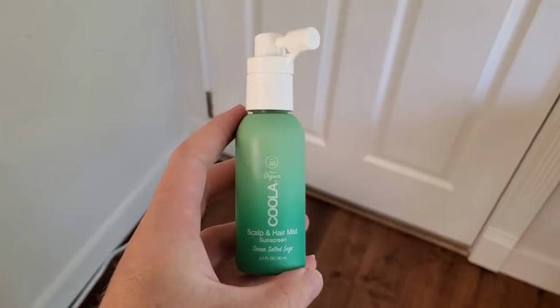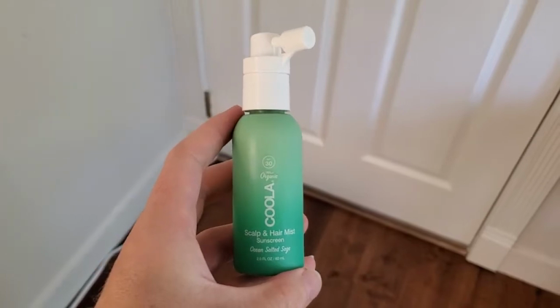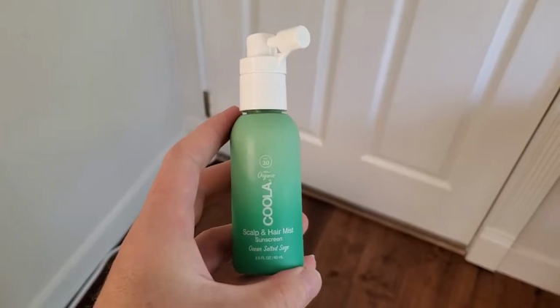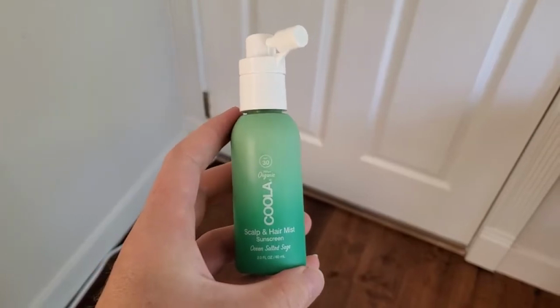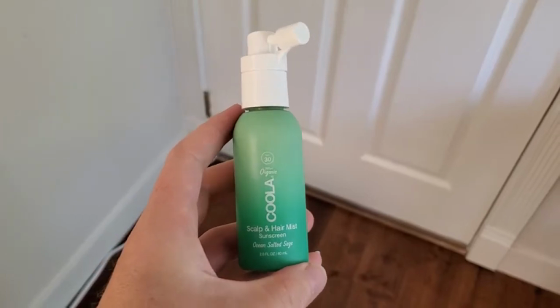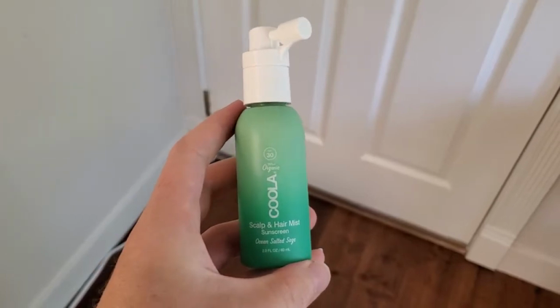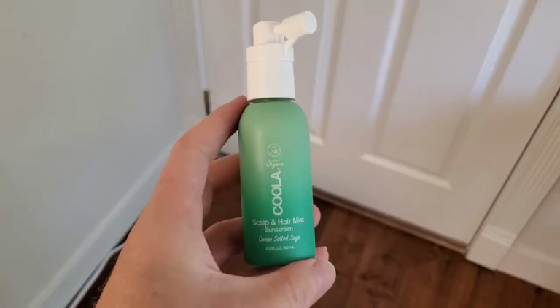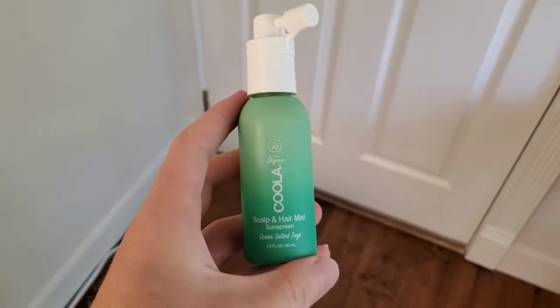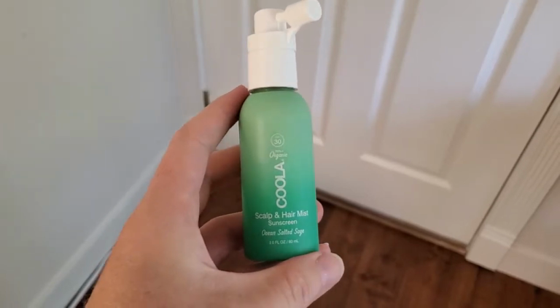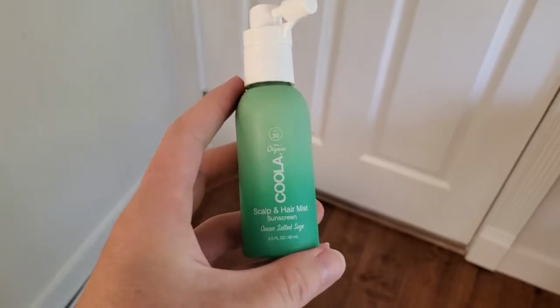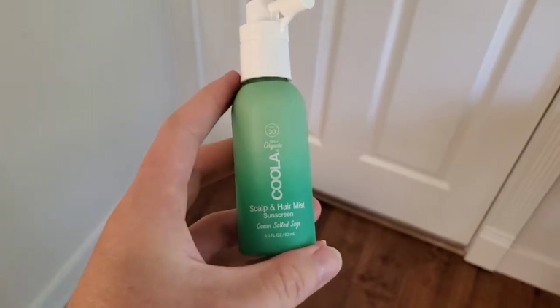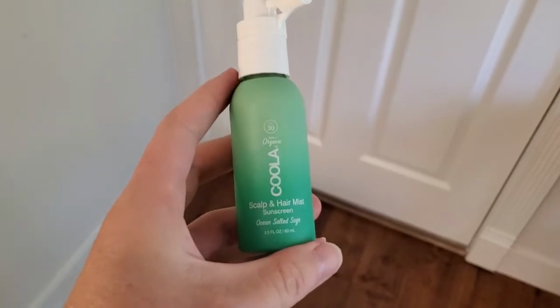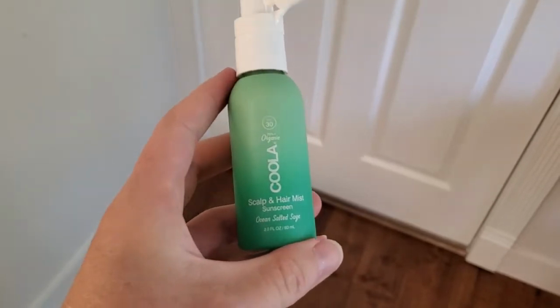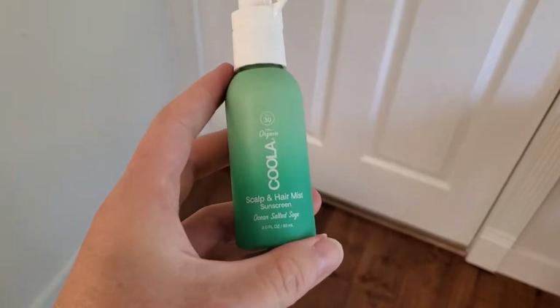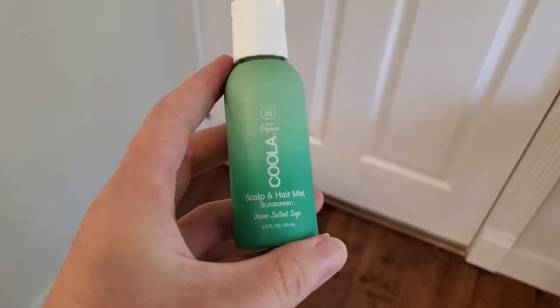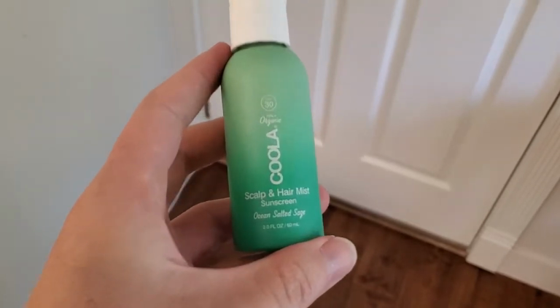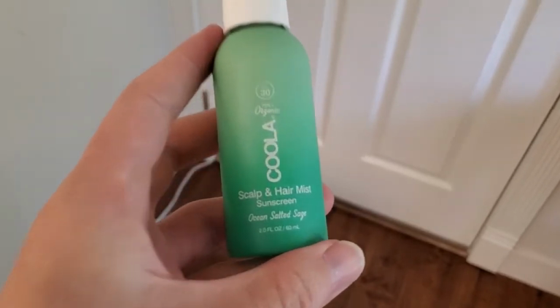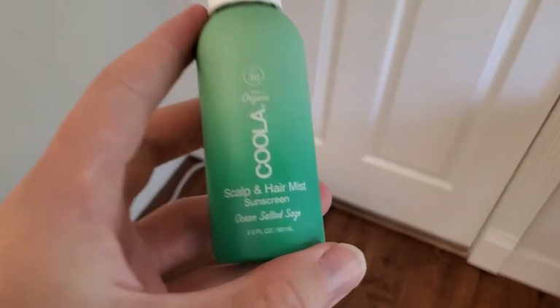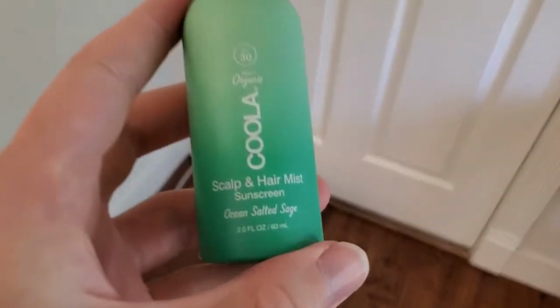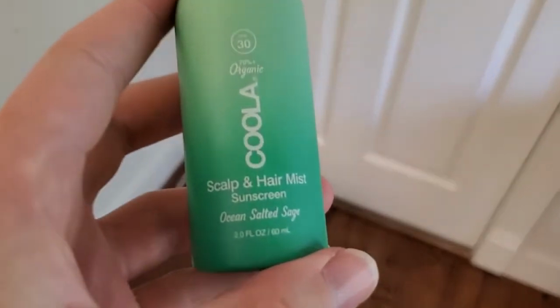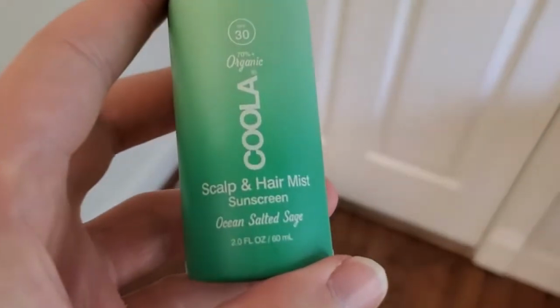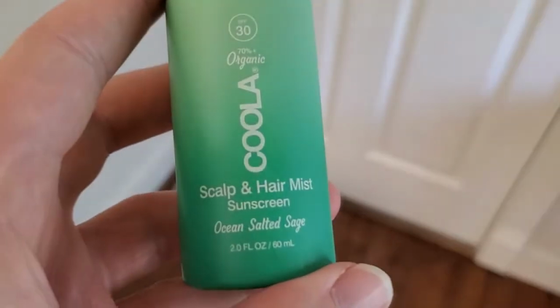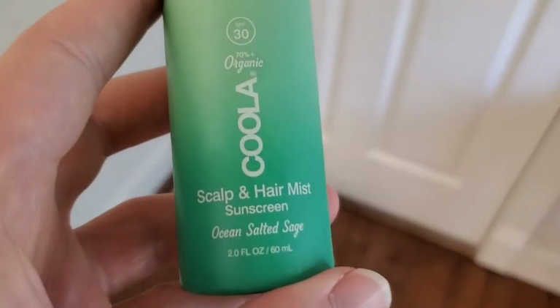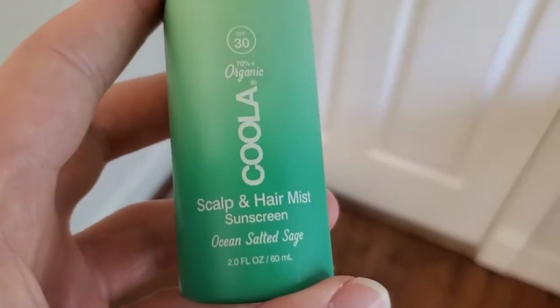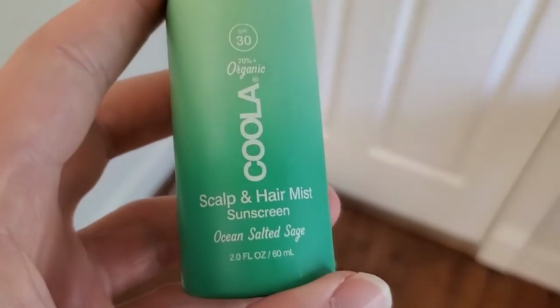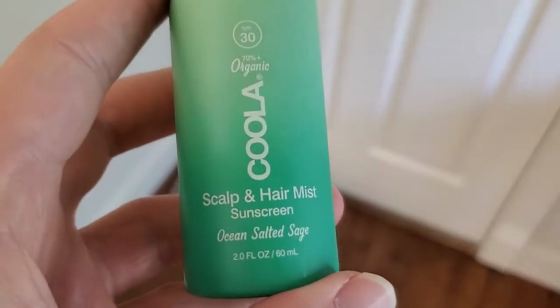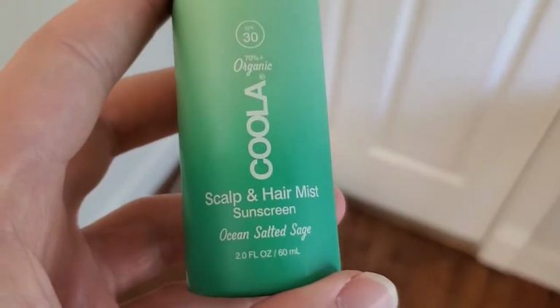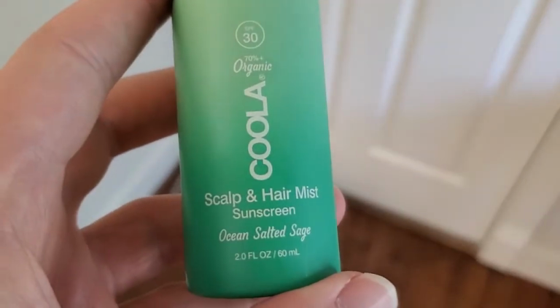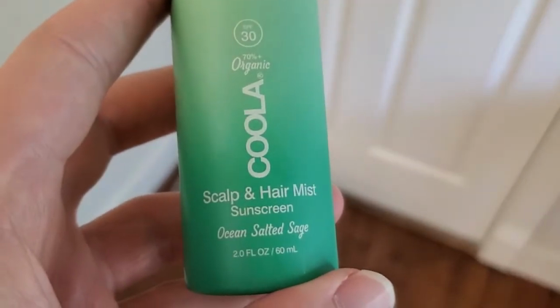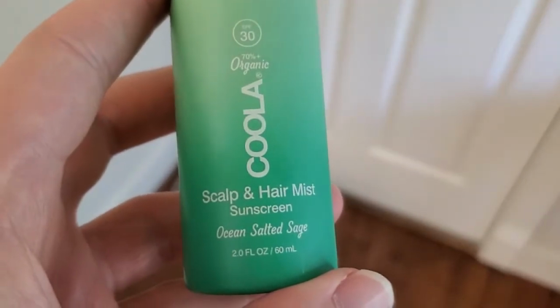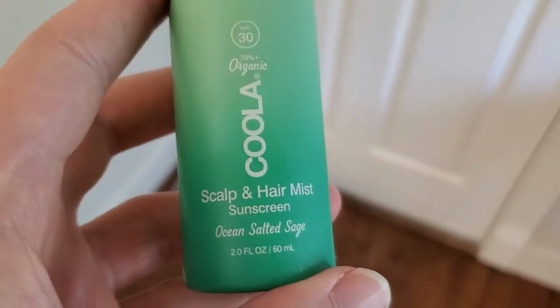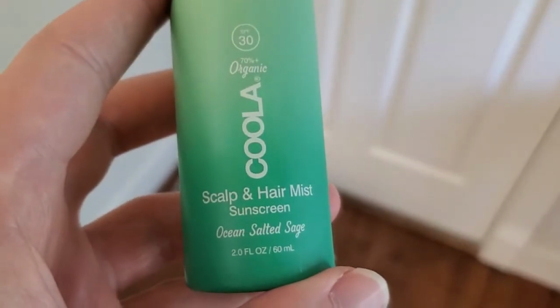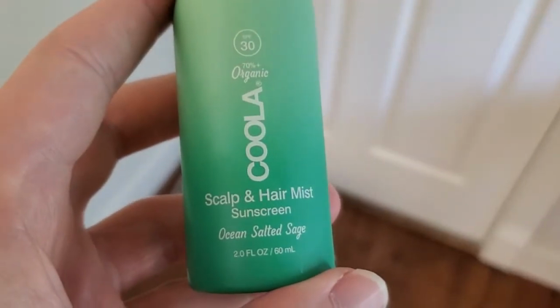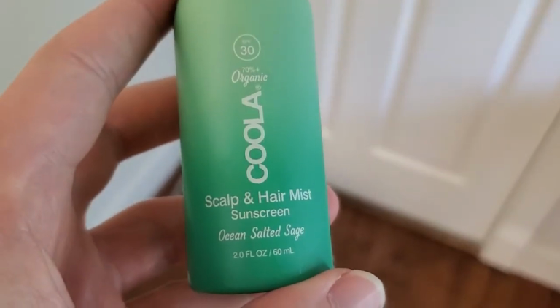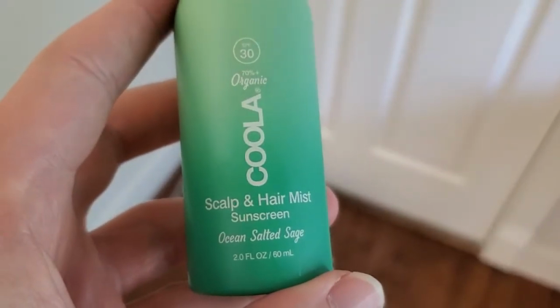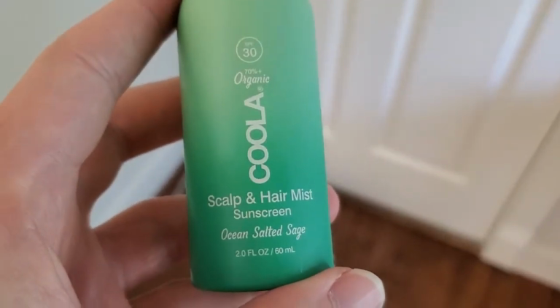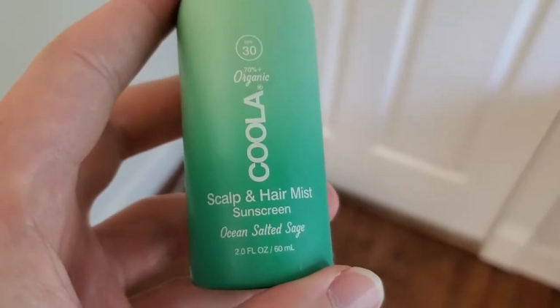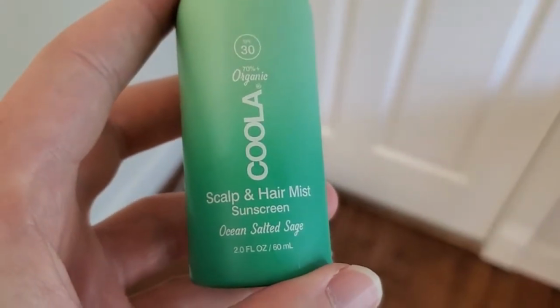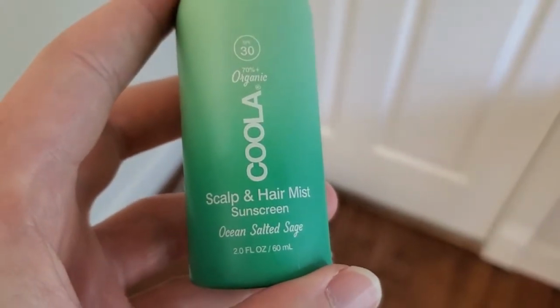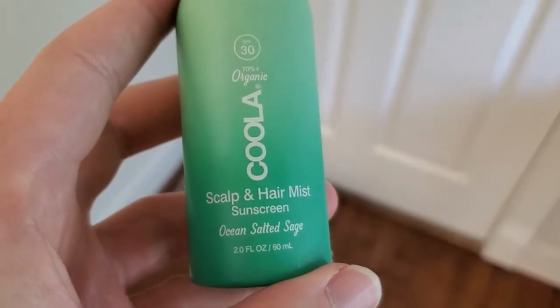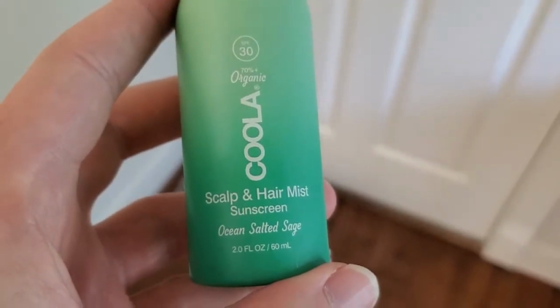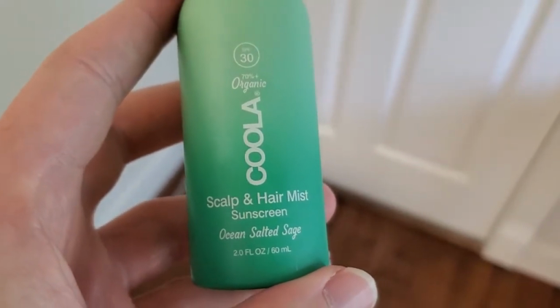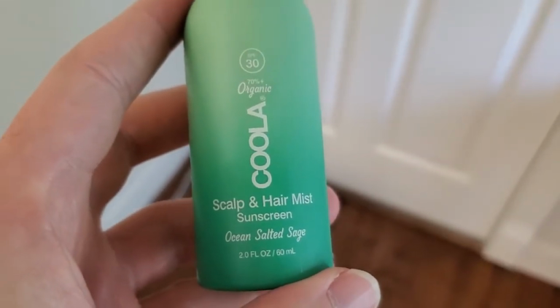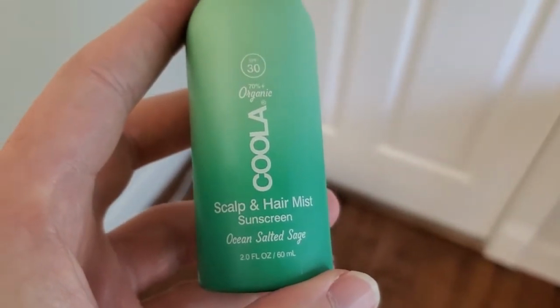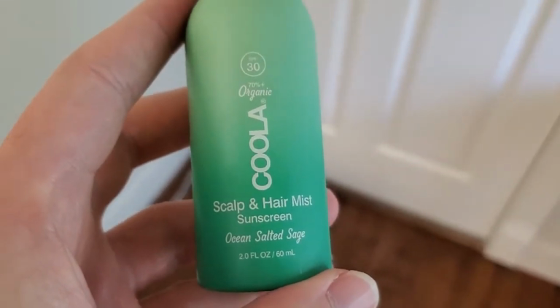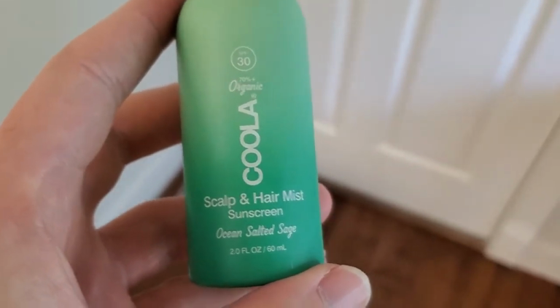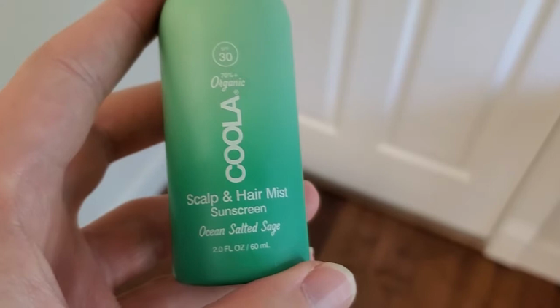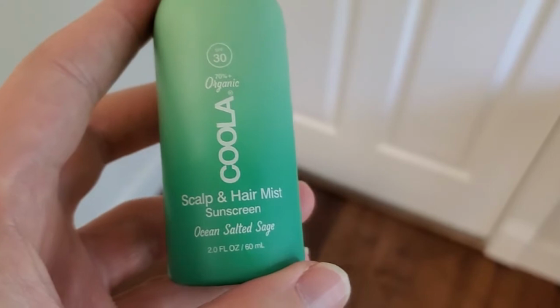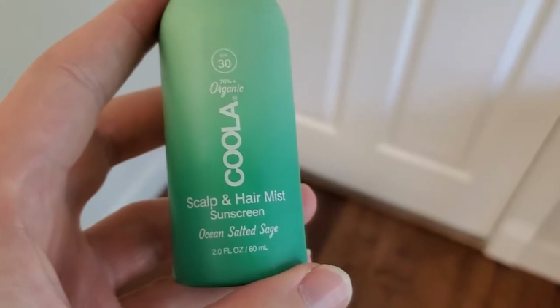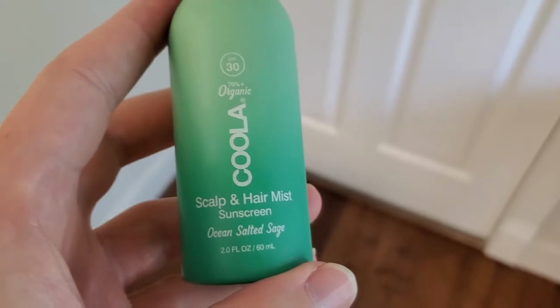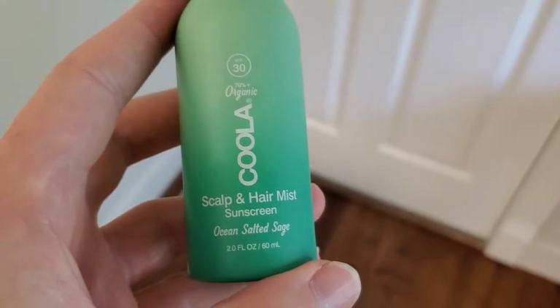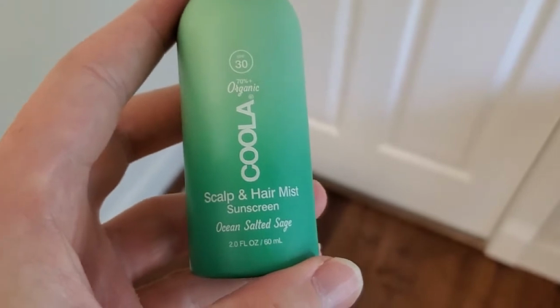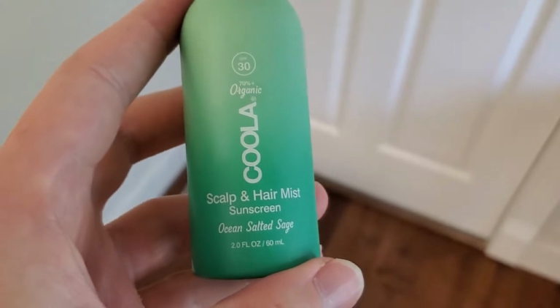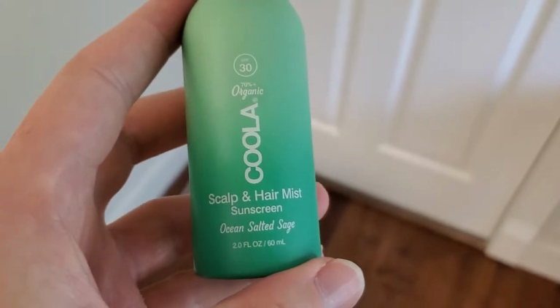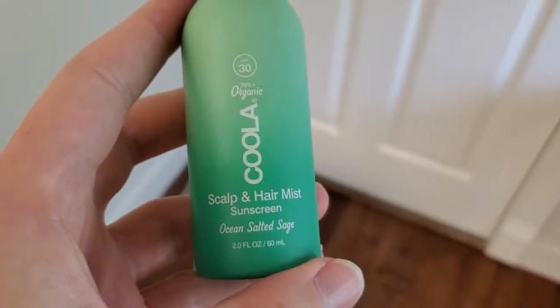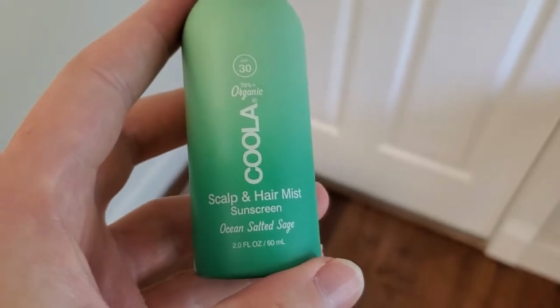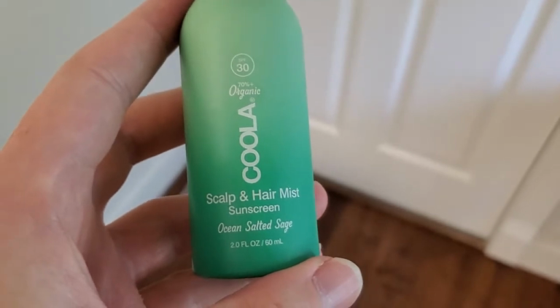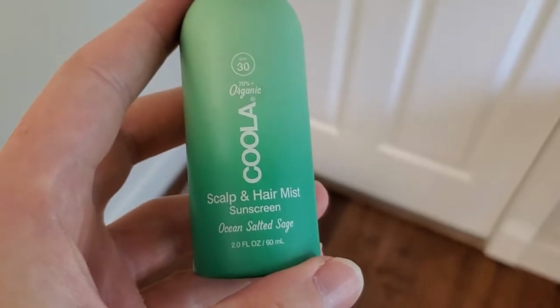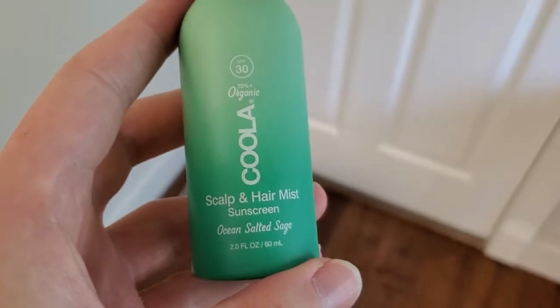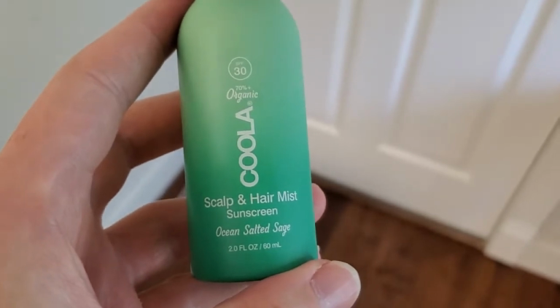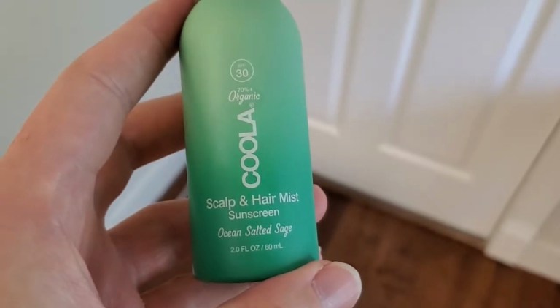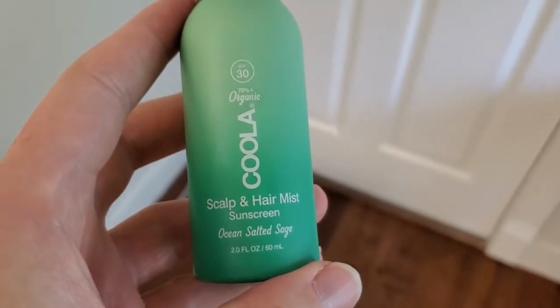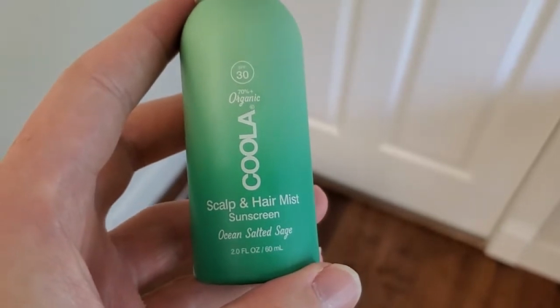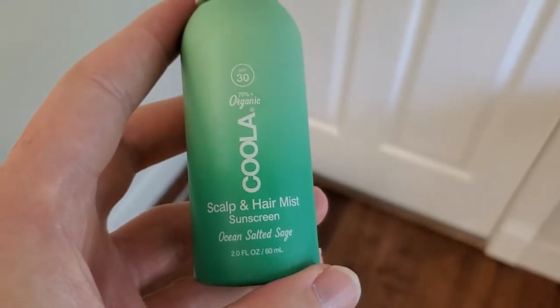I'm Tom from DIY Life Tech and this is a look at a product I really love. This is Kula Scalp and Hair Mist Sunscreen.